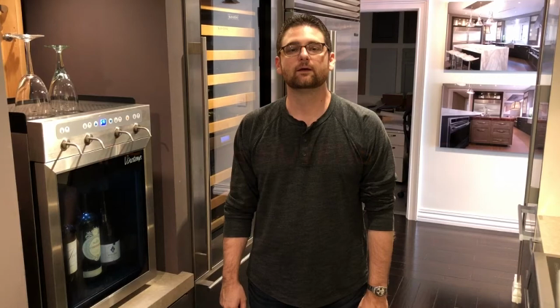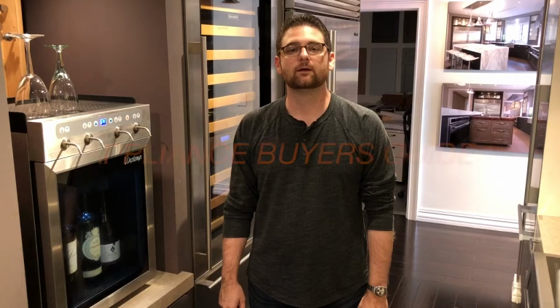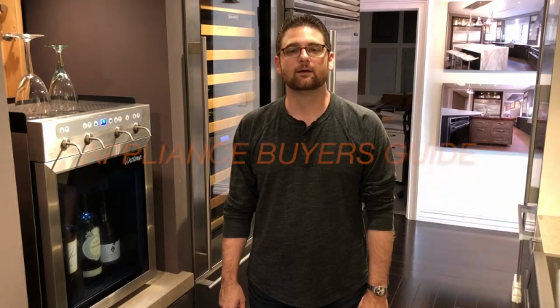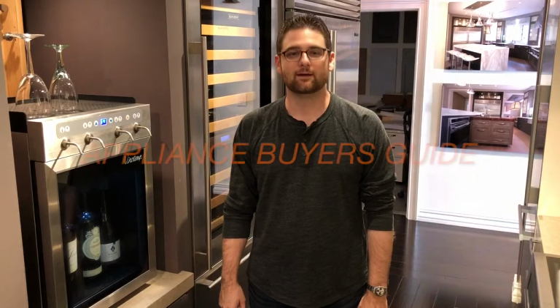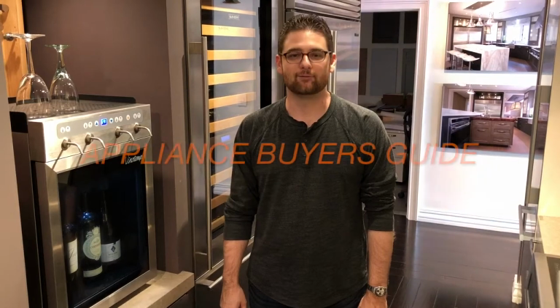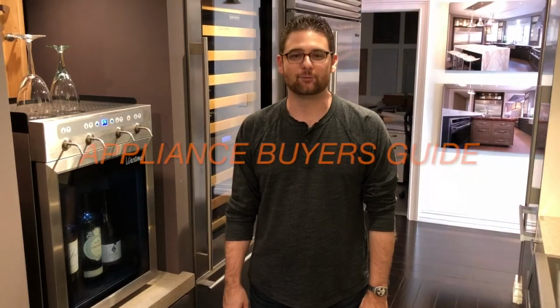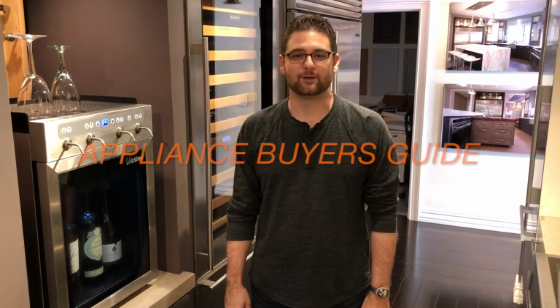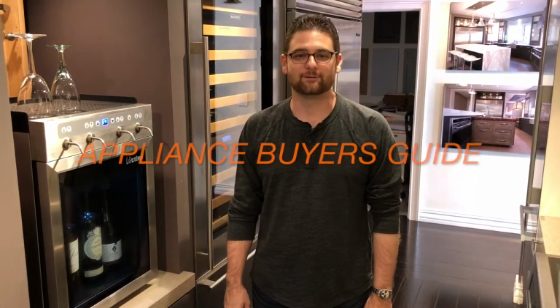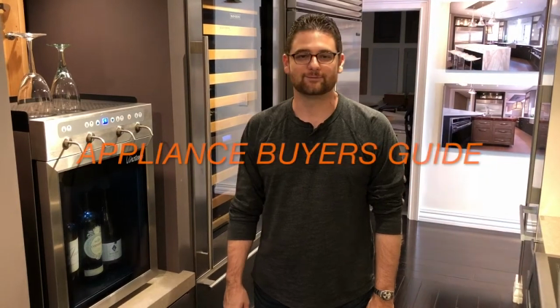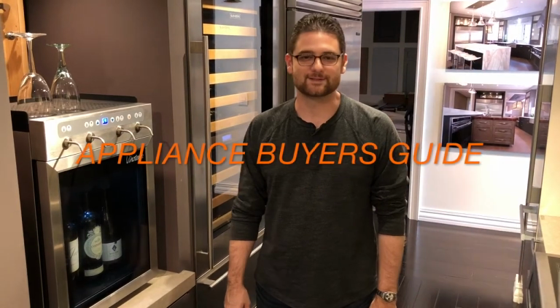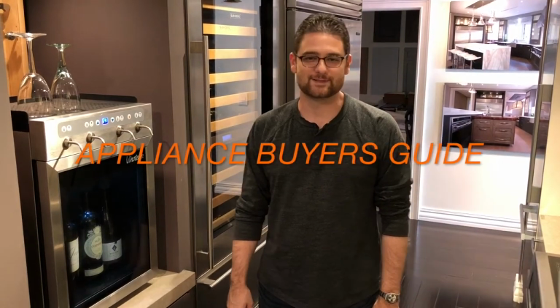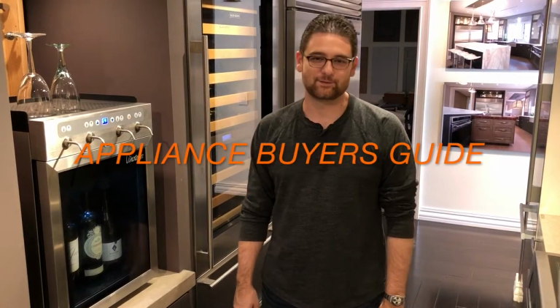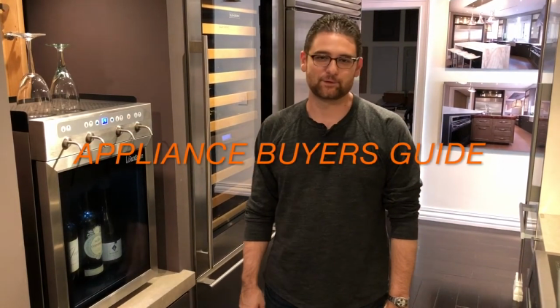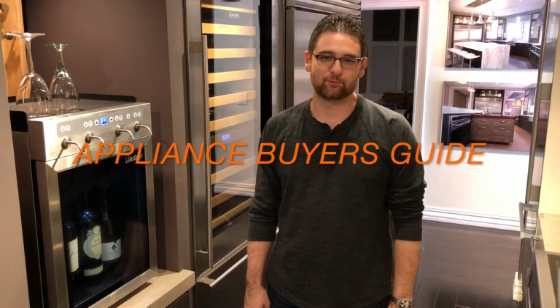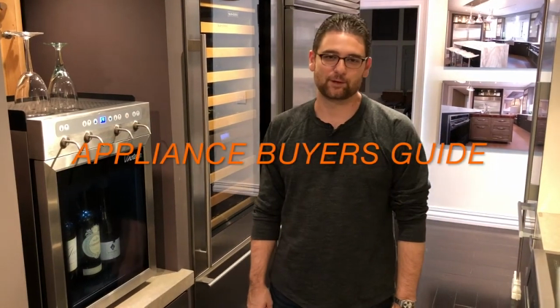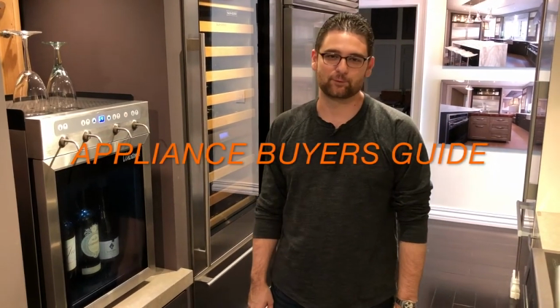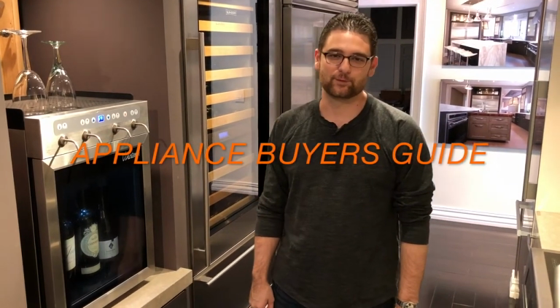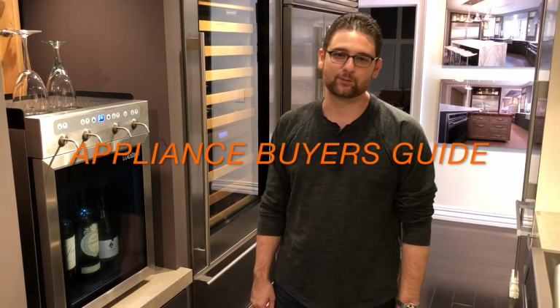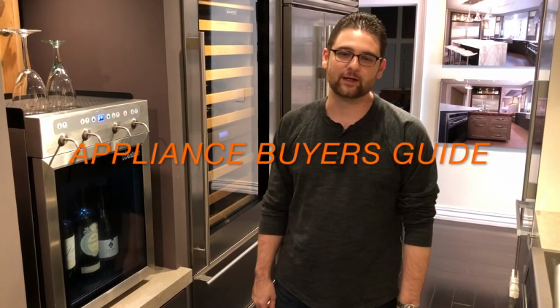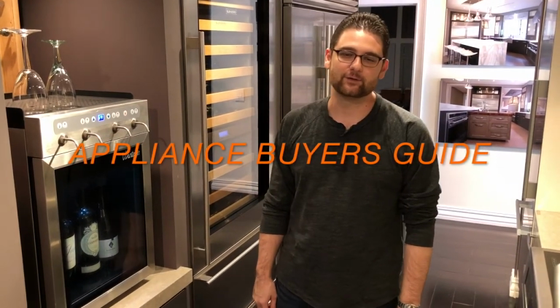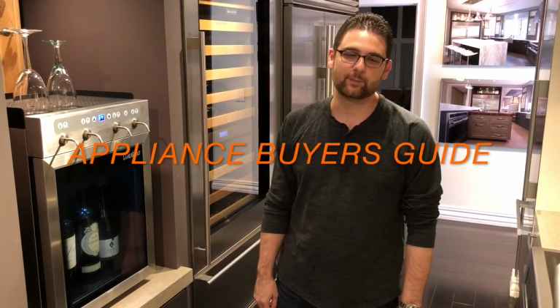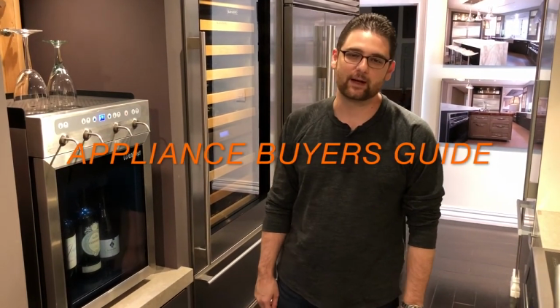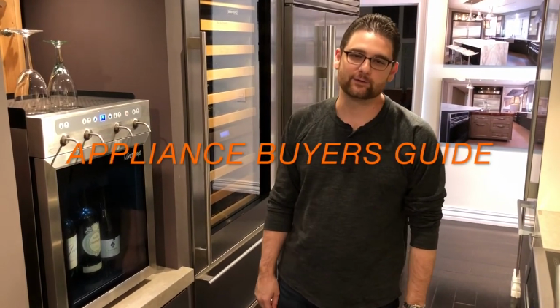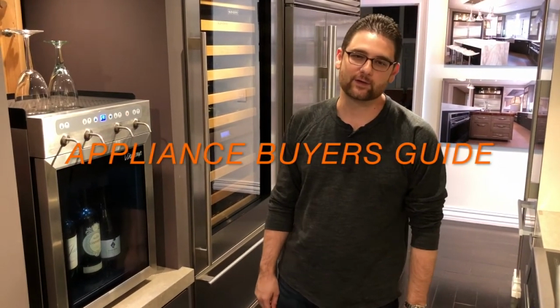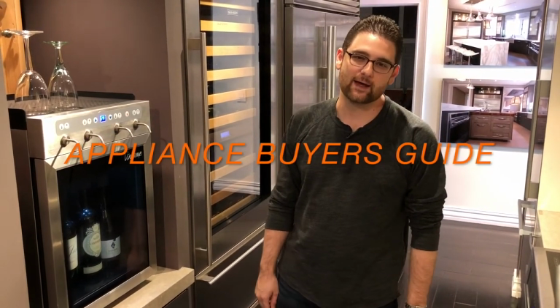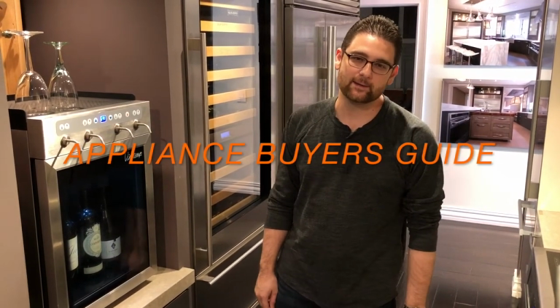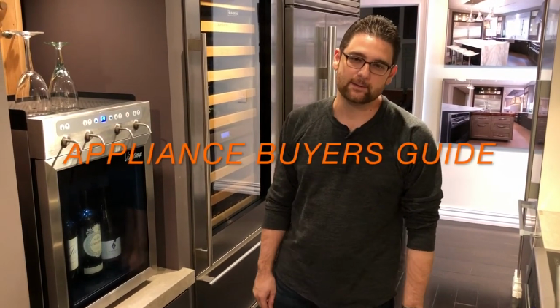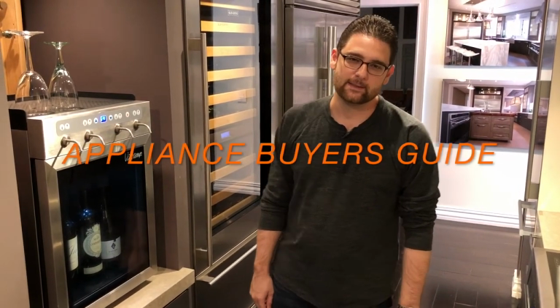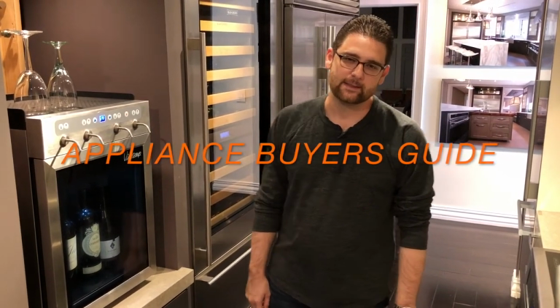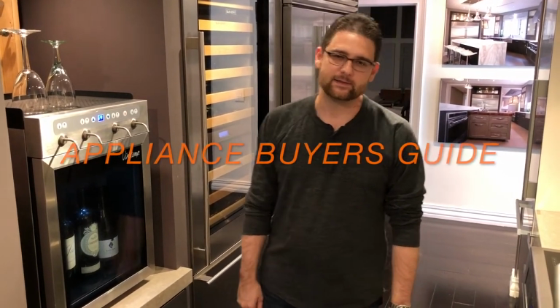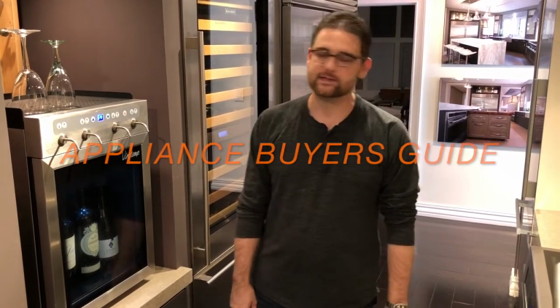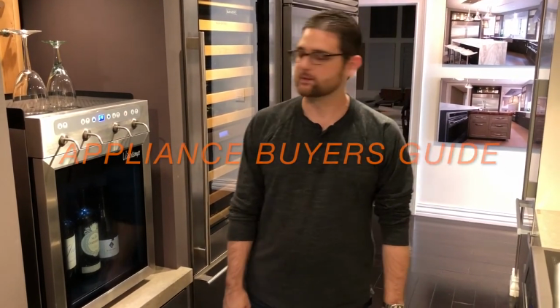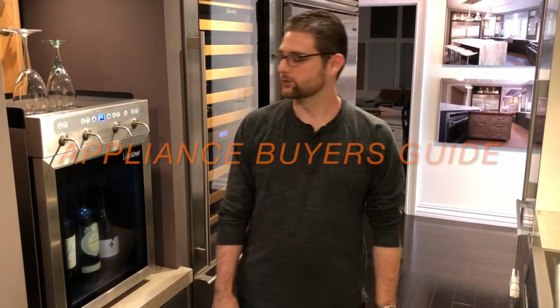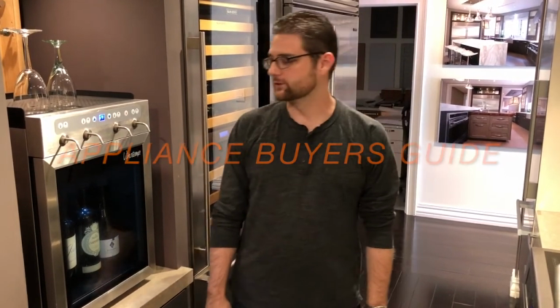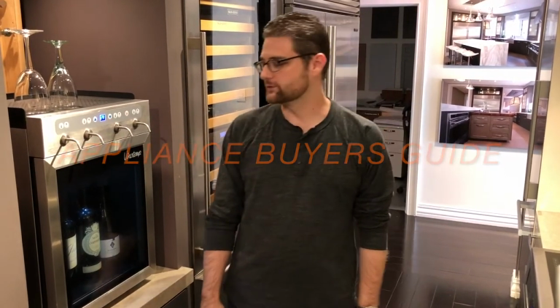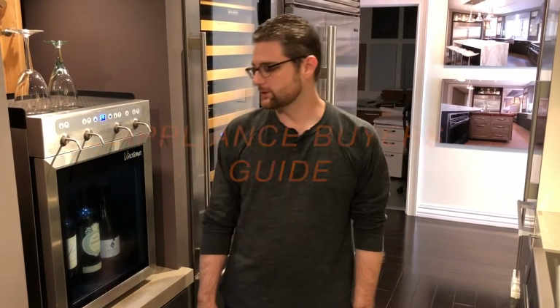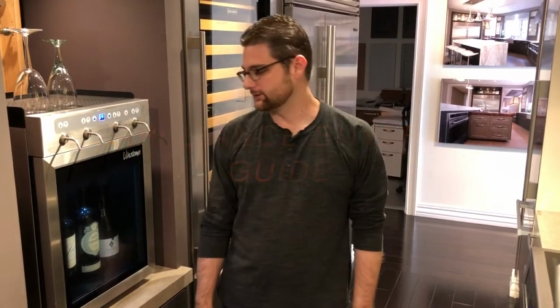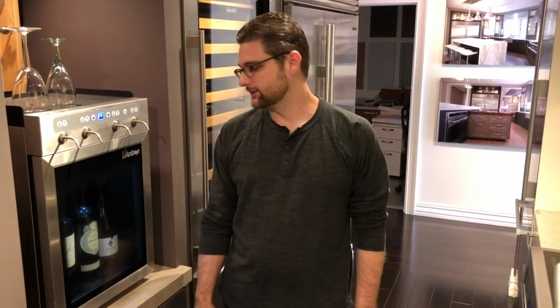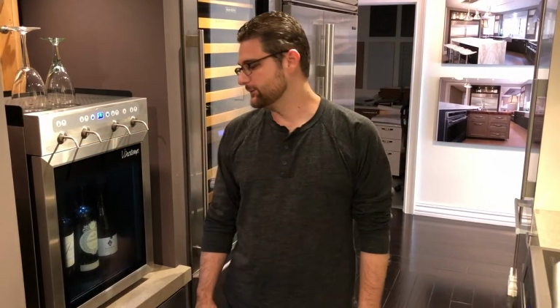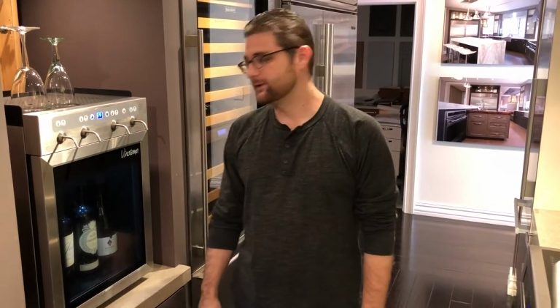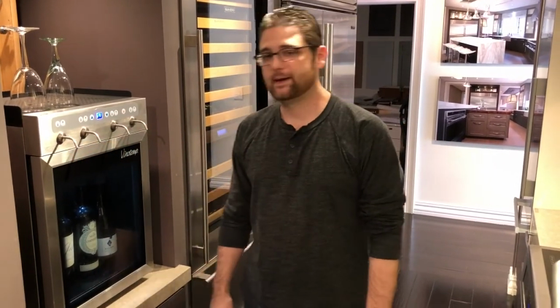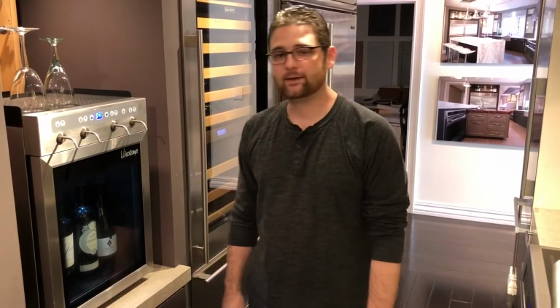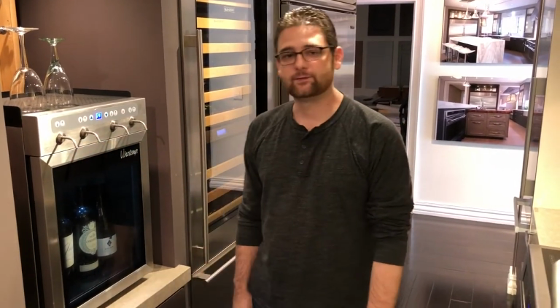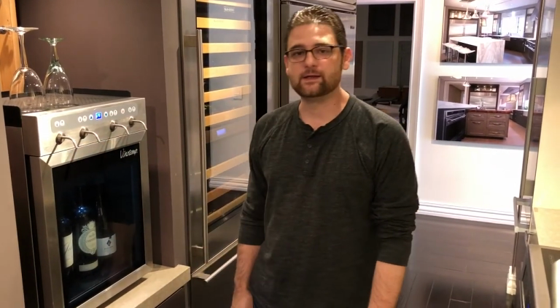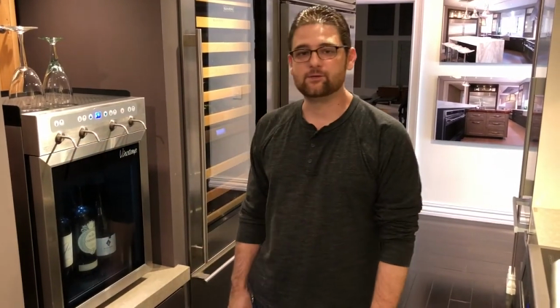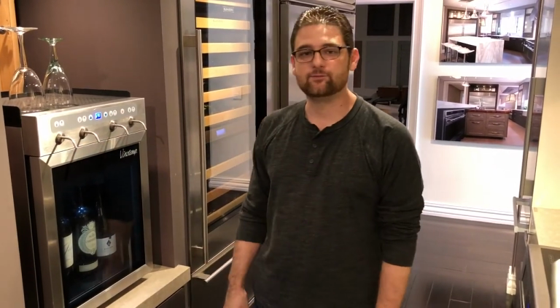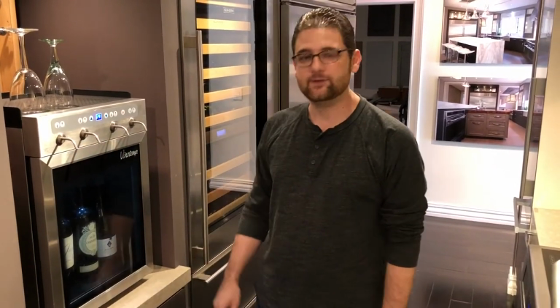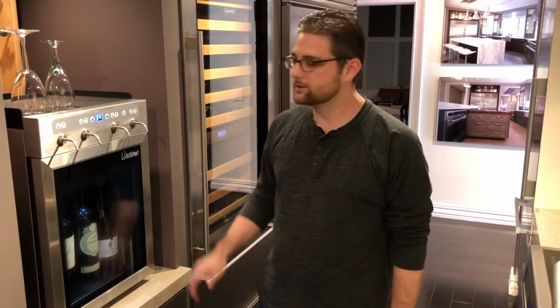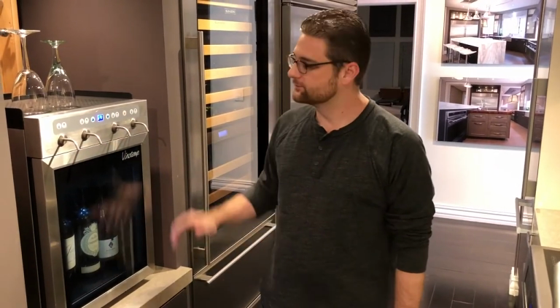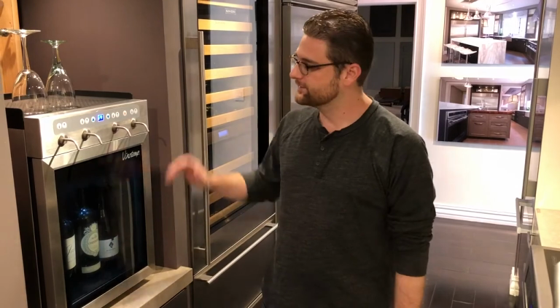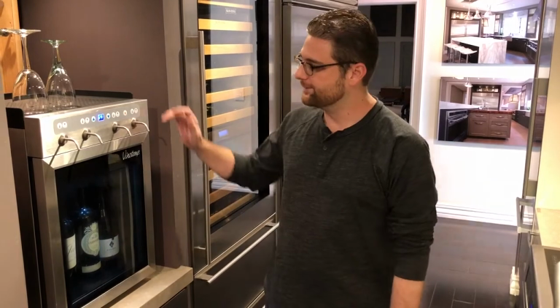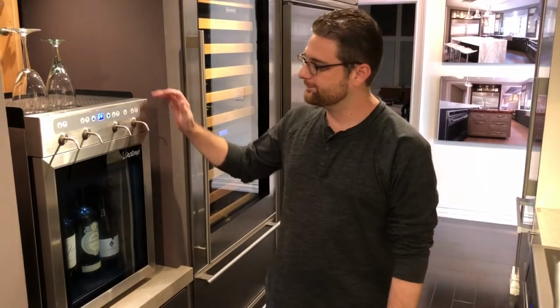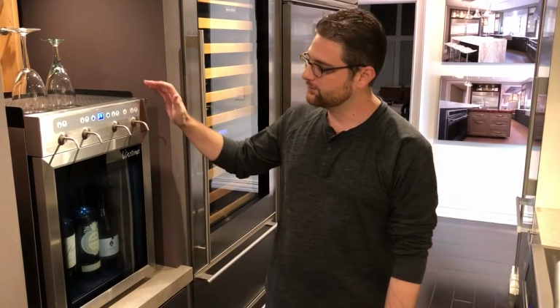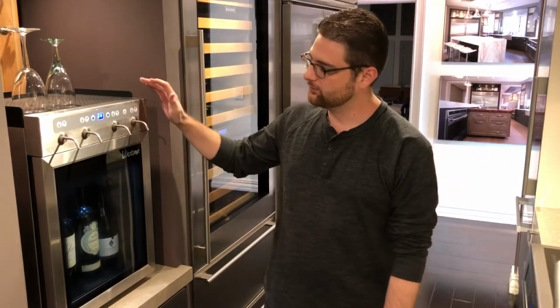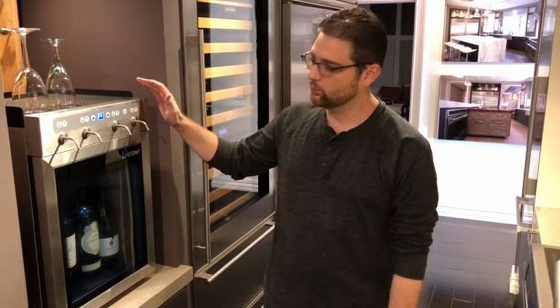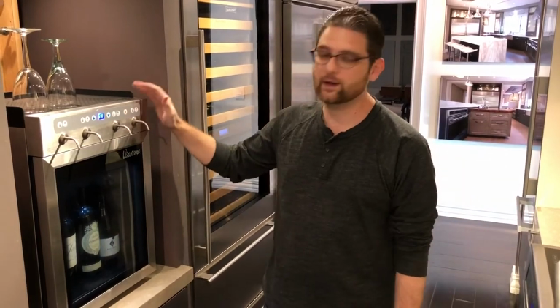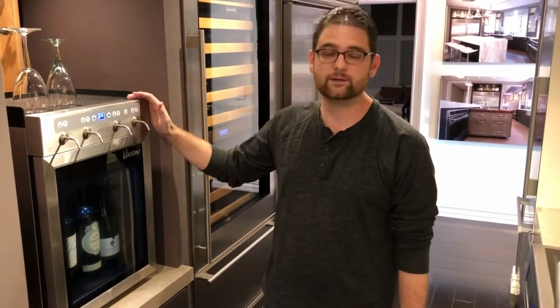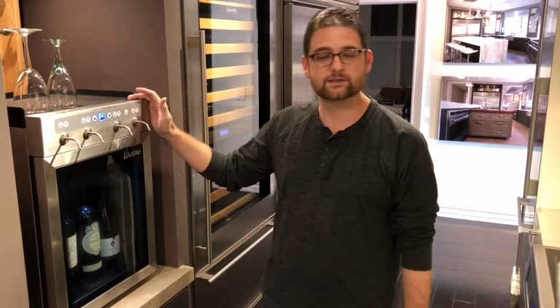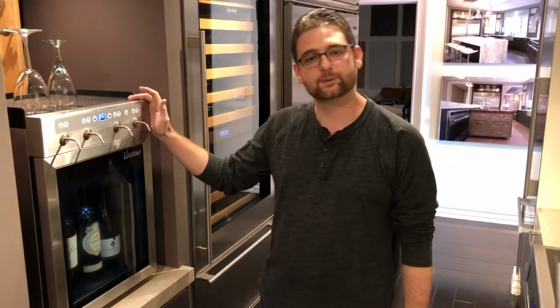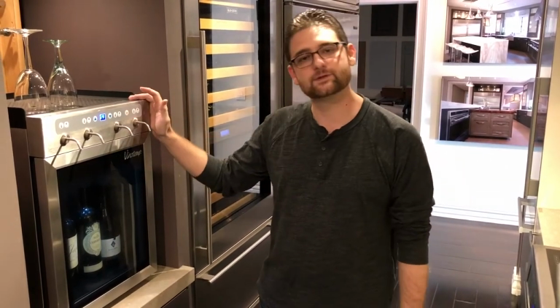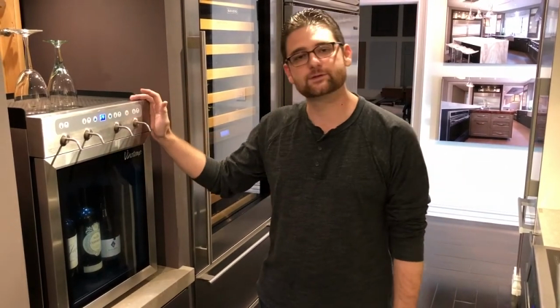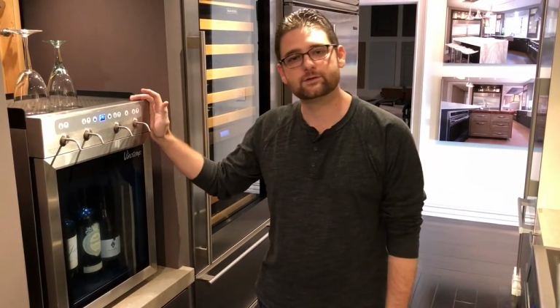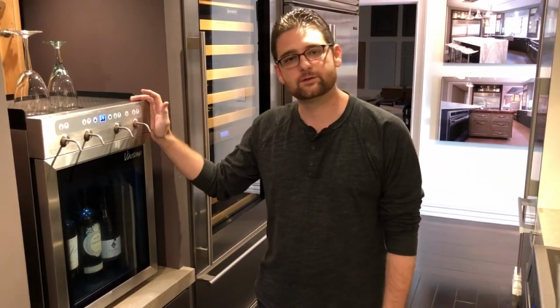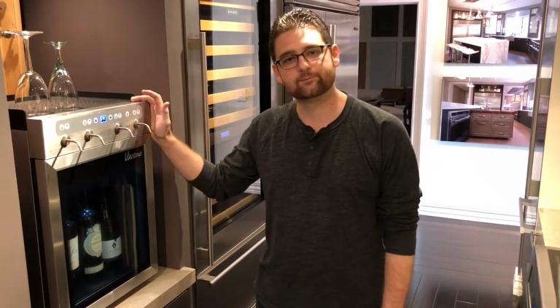Hey everybody, this is Anthony Rocco with Appliance Buyer's Guide and today we're going to talk a little bit about the Vino Temp wine dispenser unit.